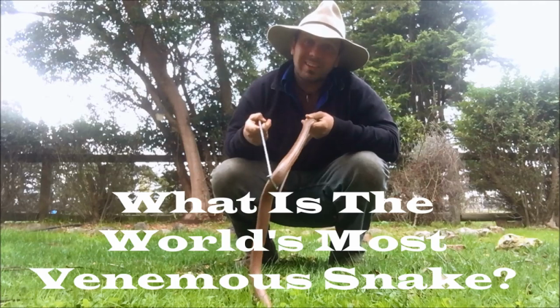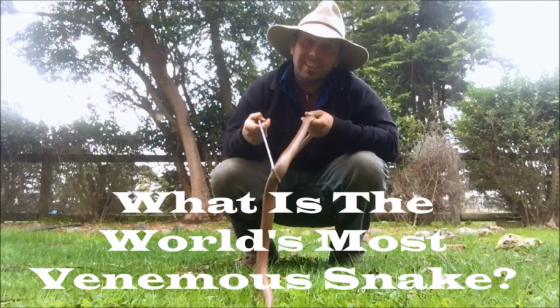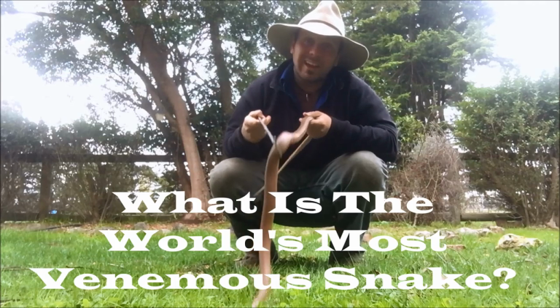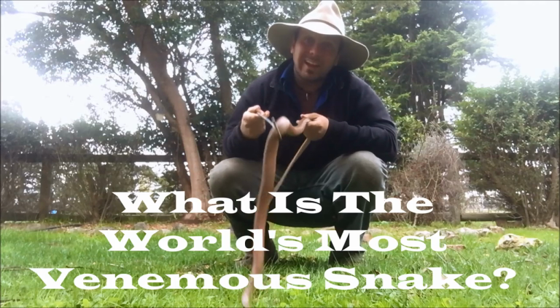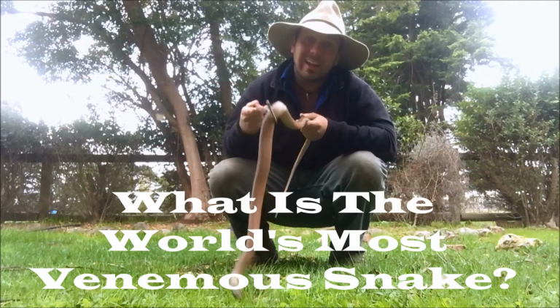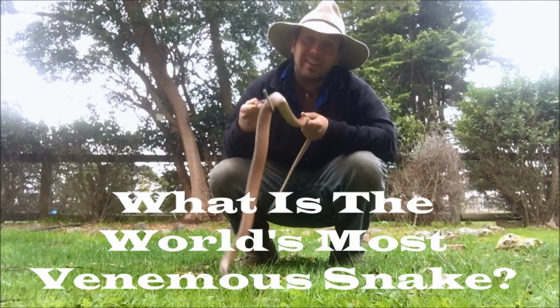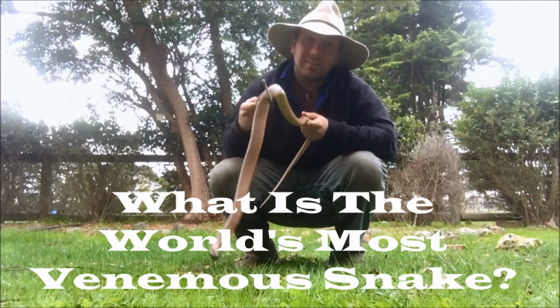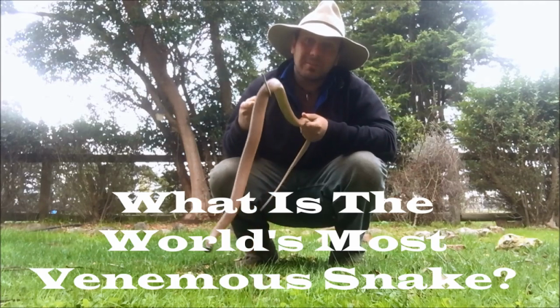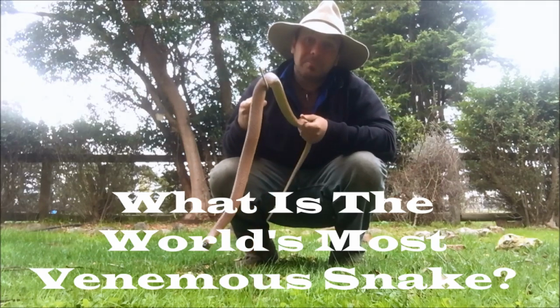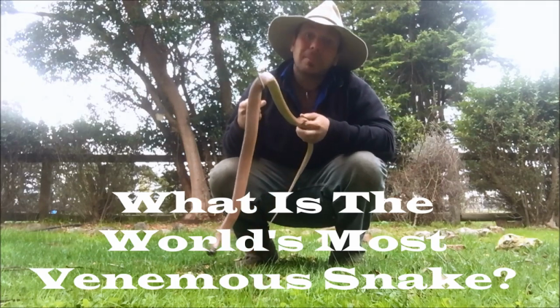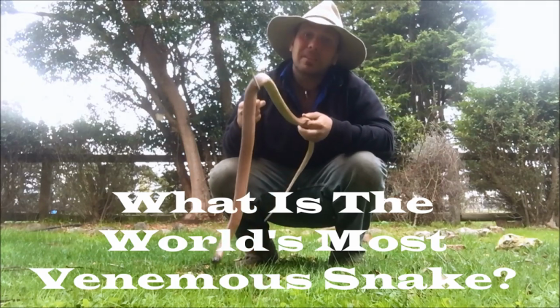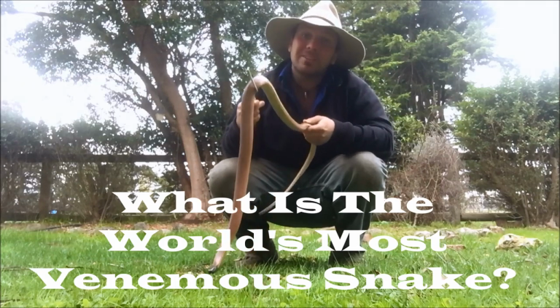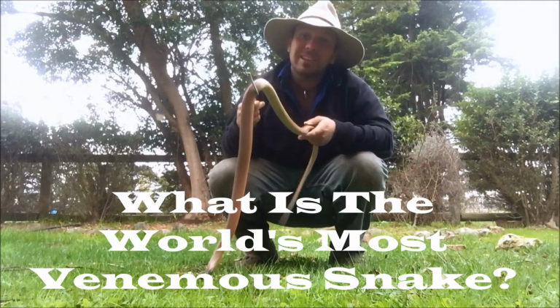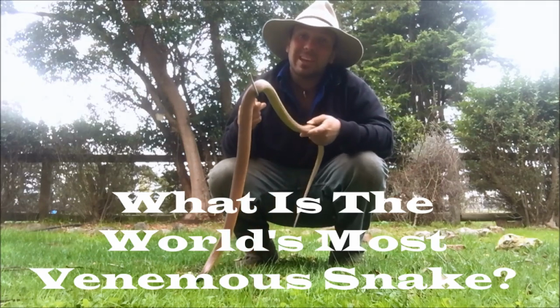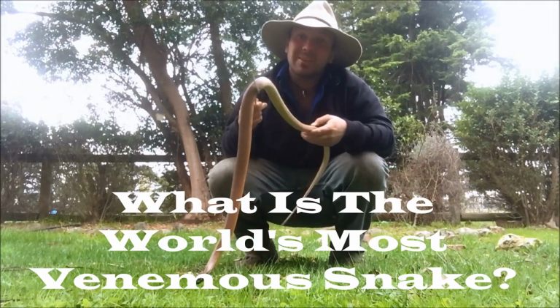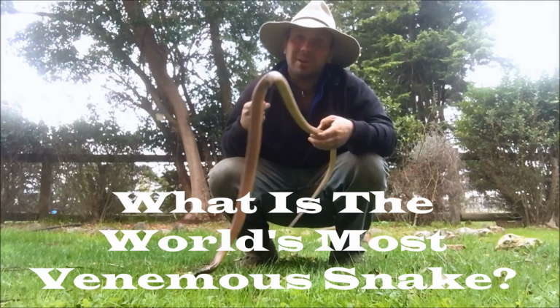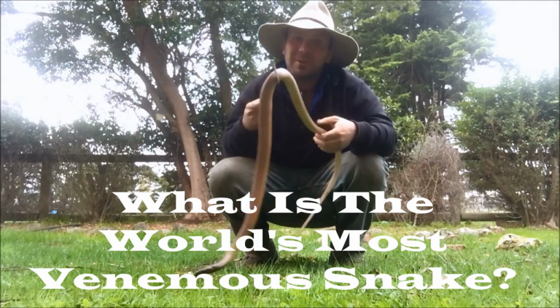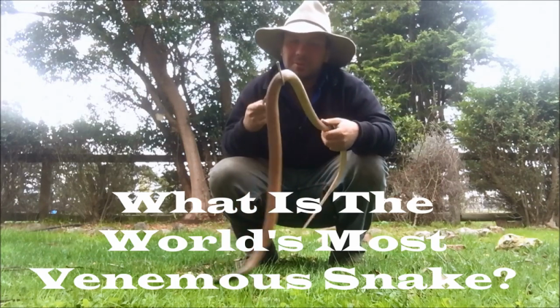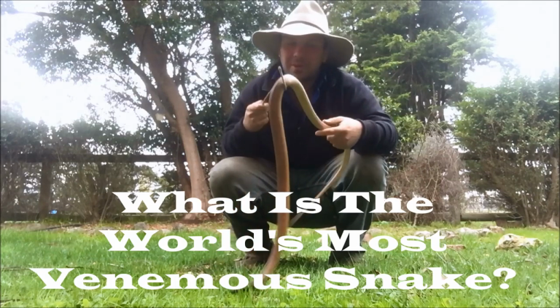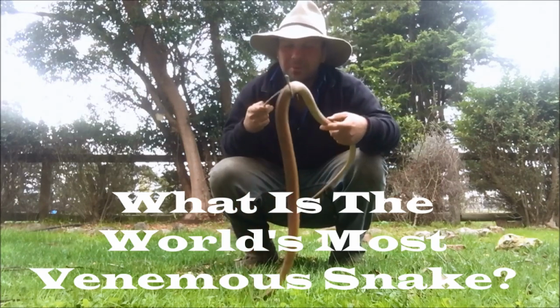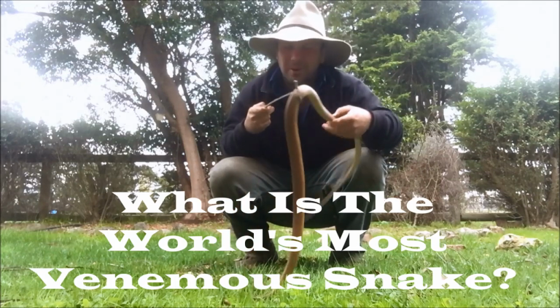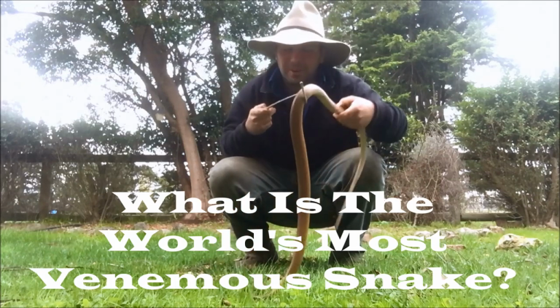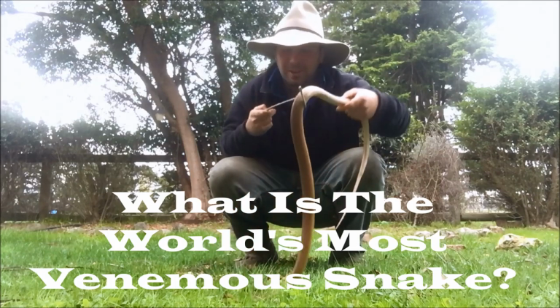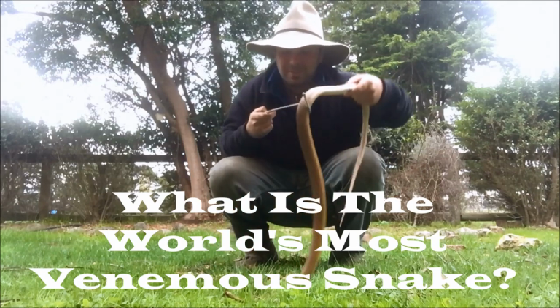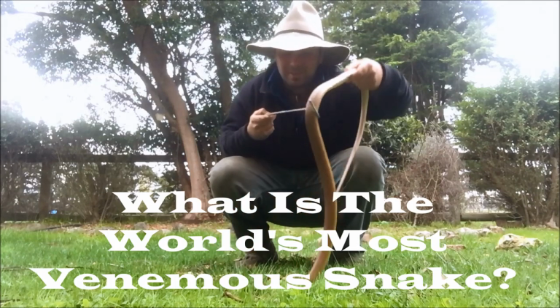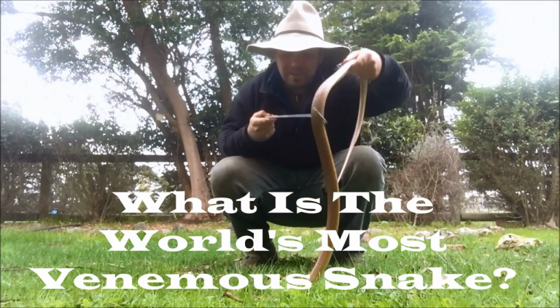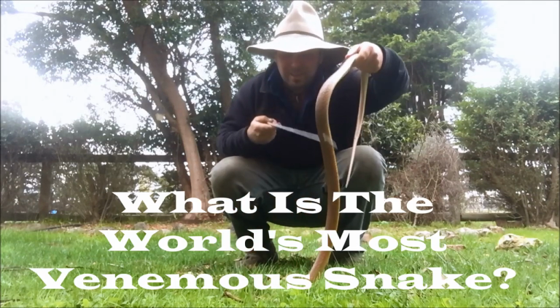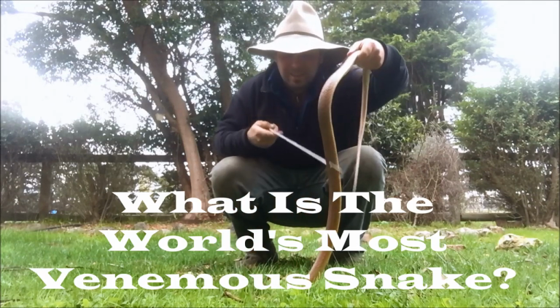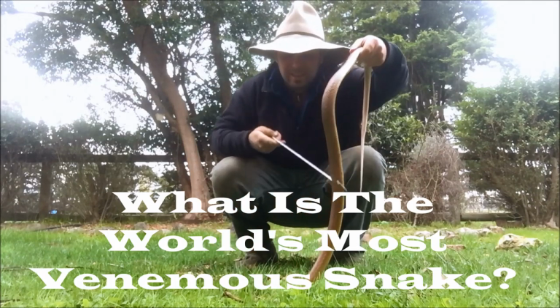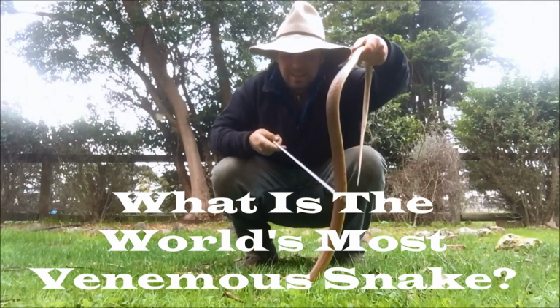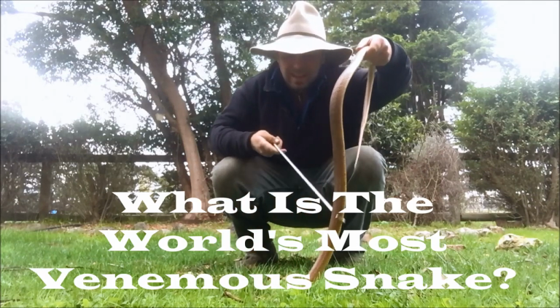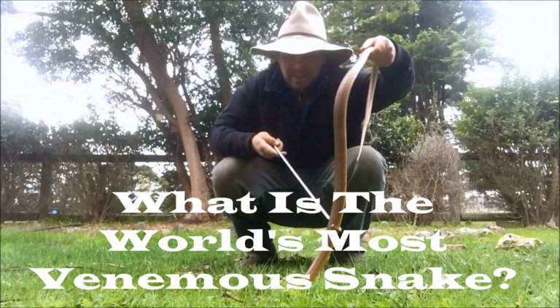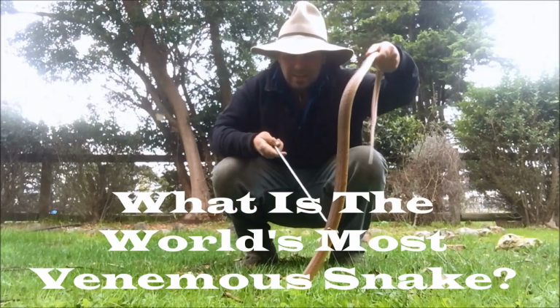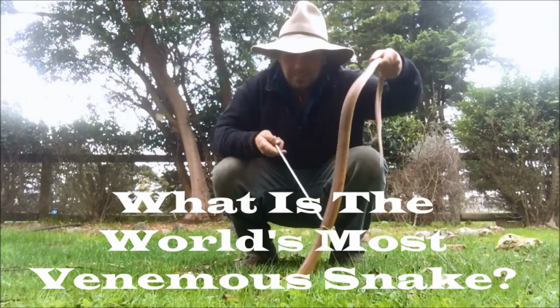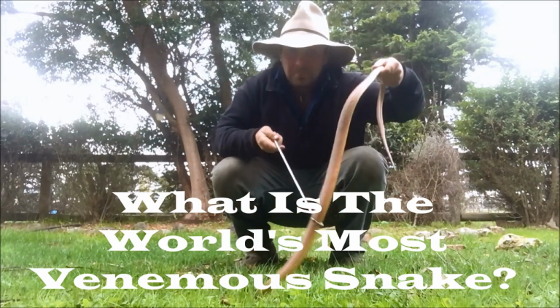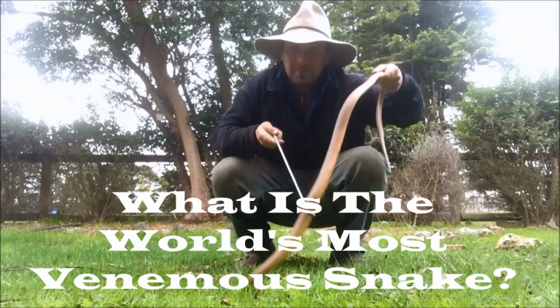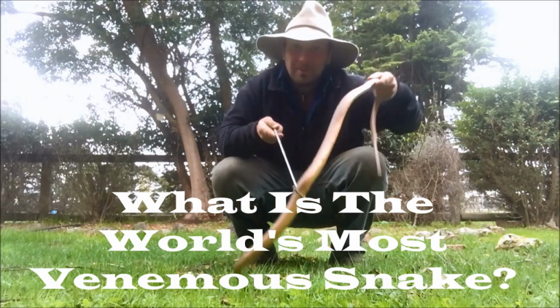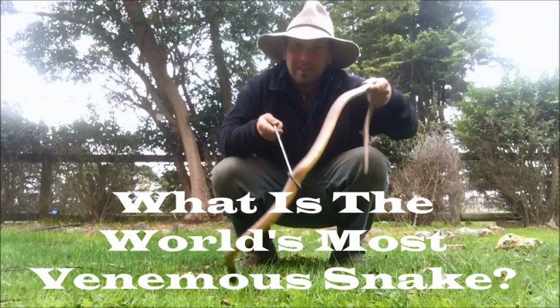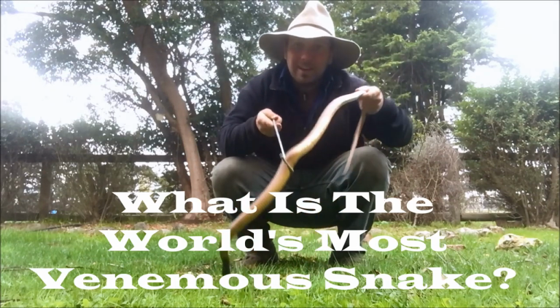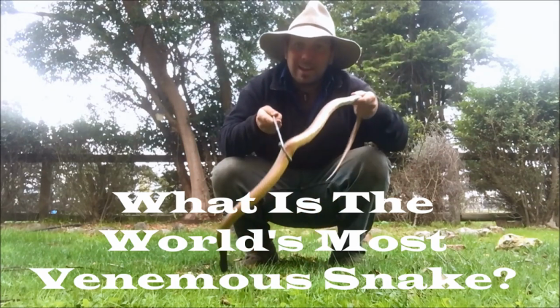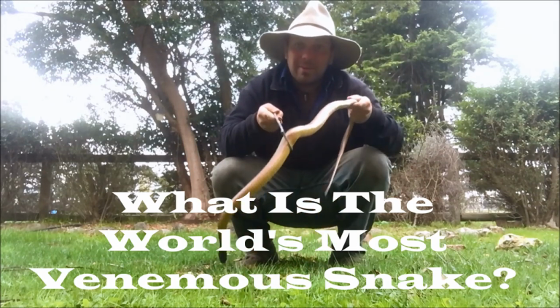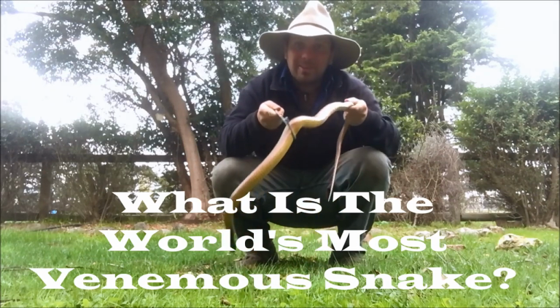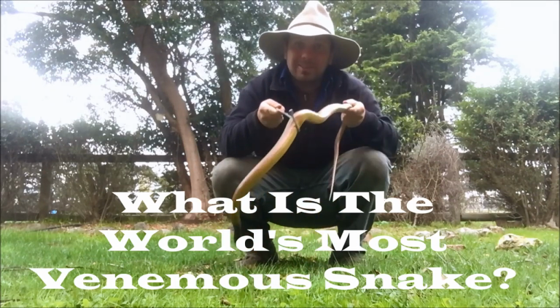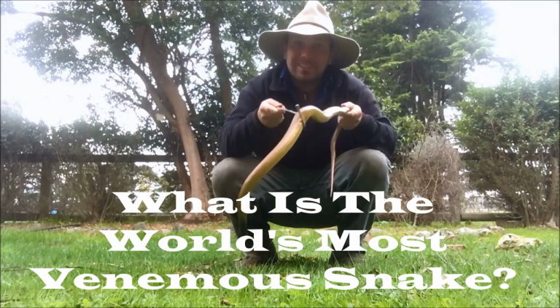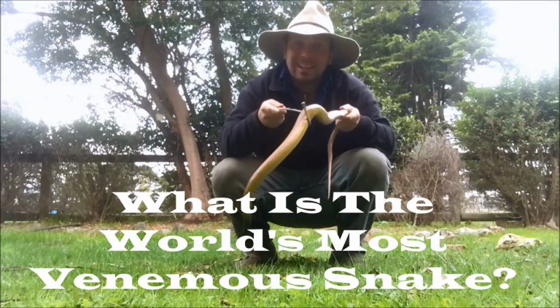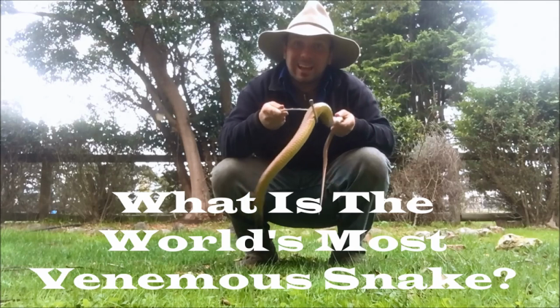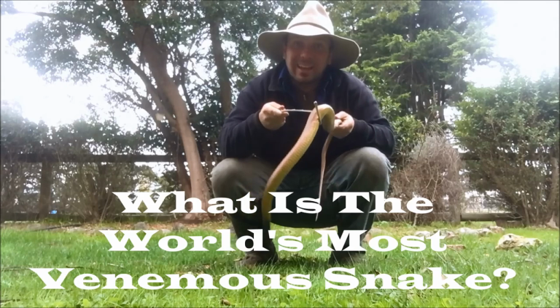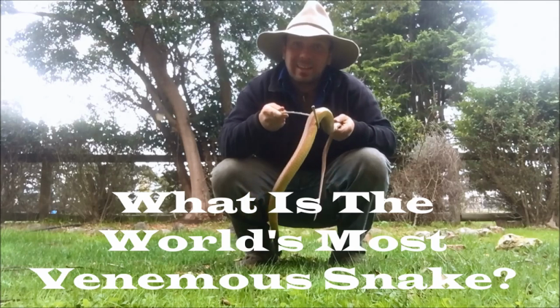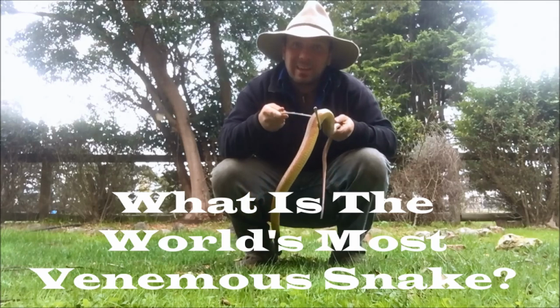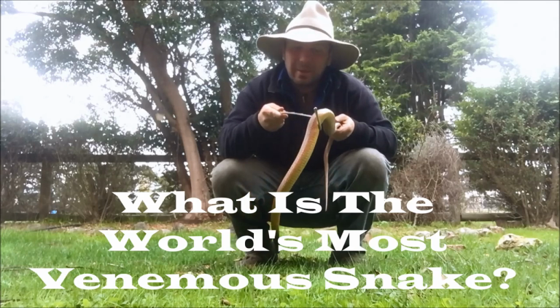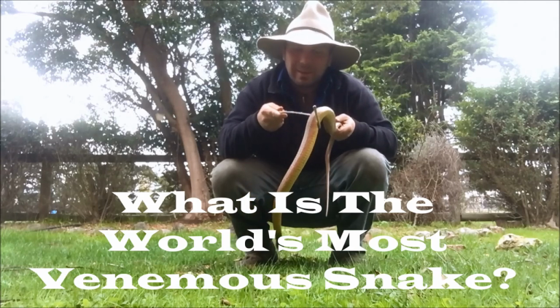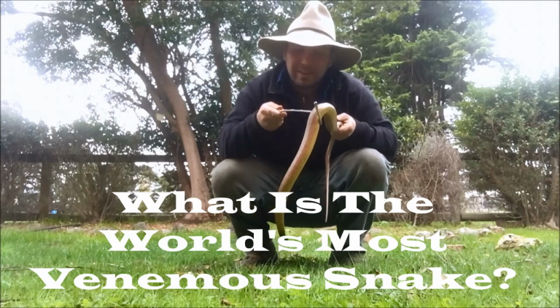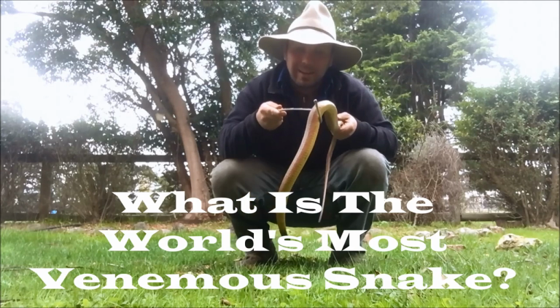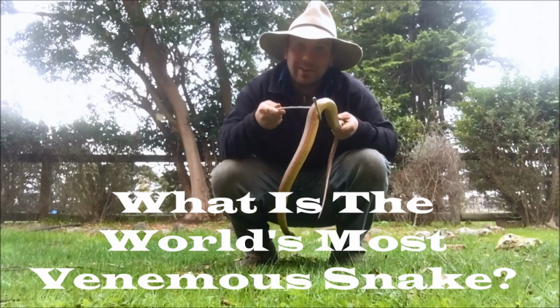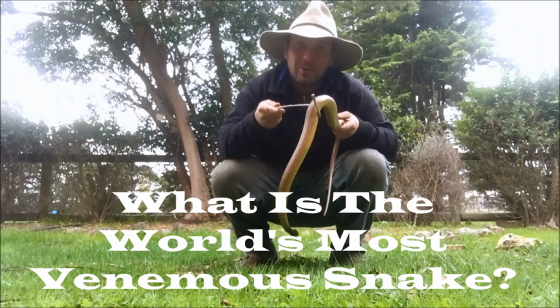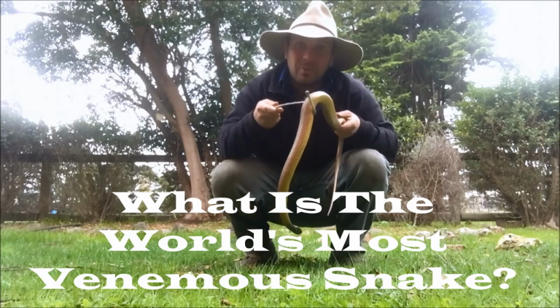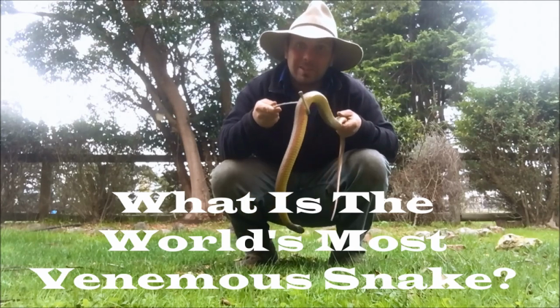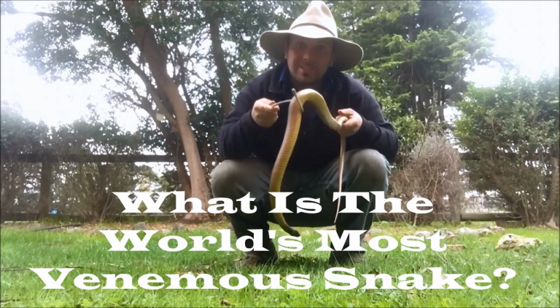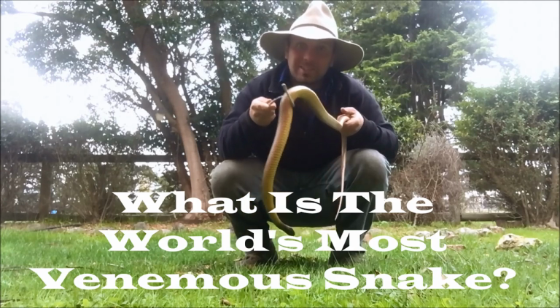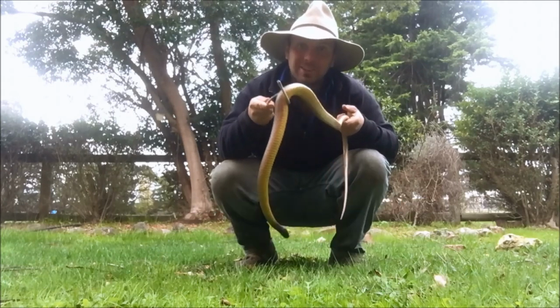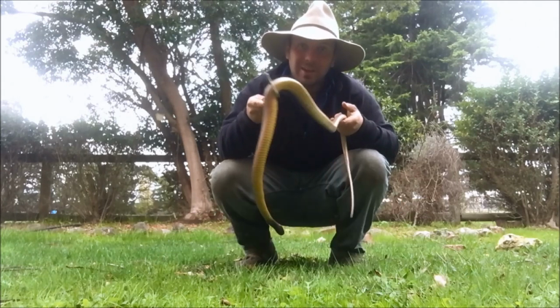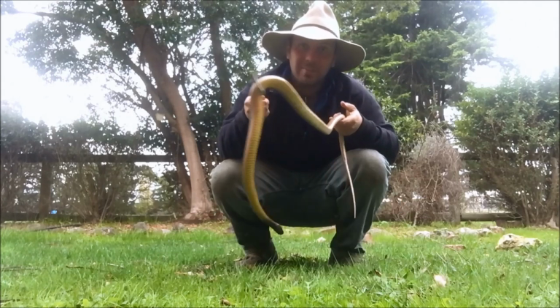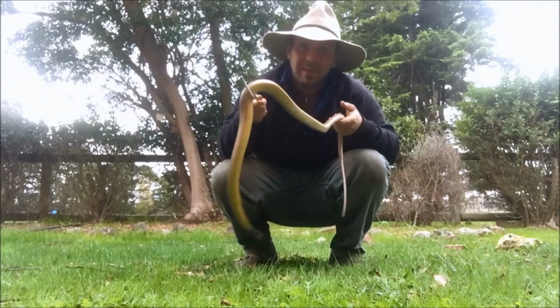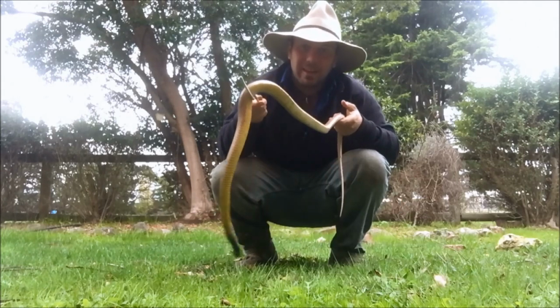G'day, it's Nick here and welcome to Wicked Wildlife. With me here today we've got Slug, our inland or western Taipan.